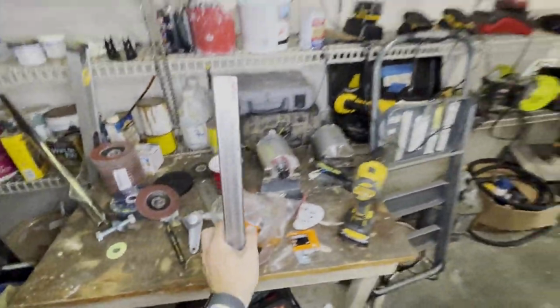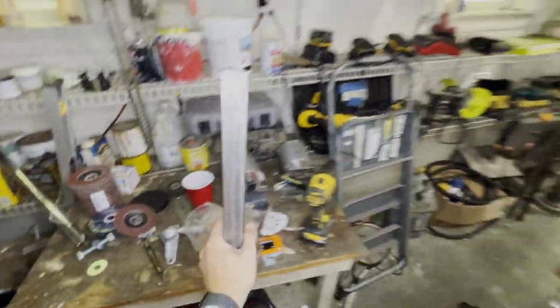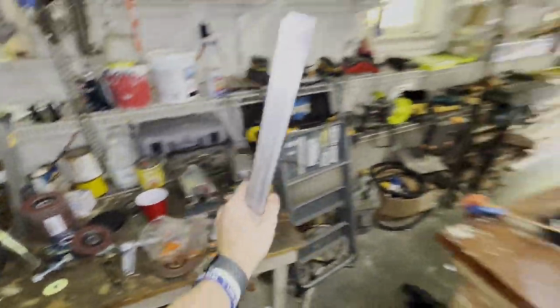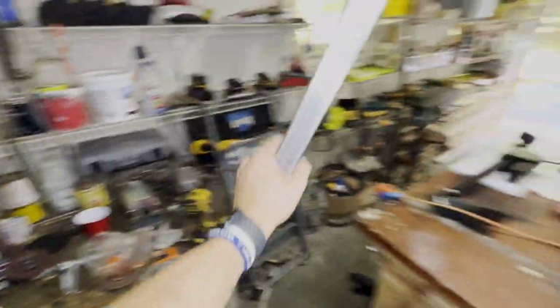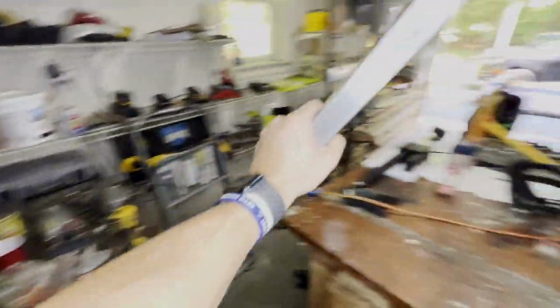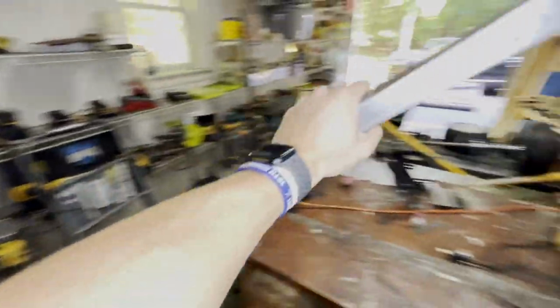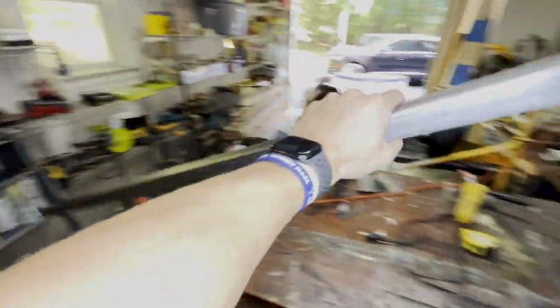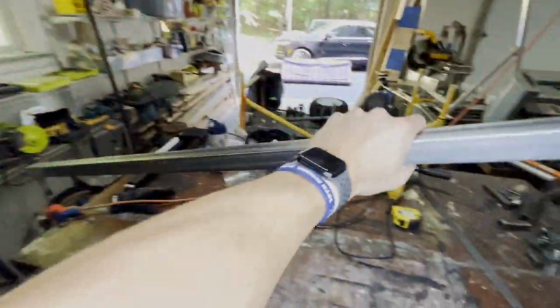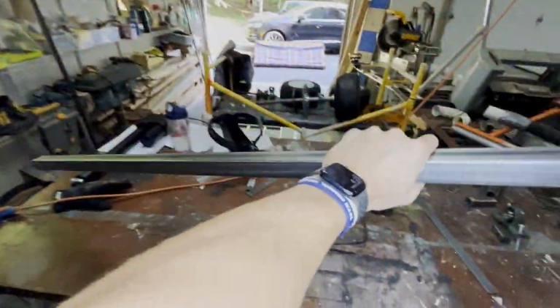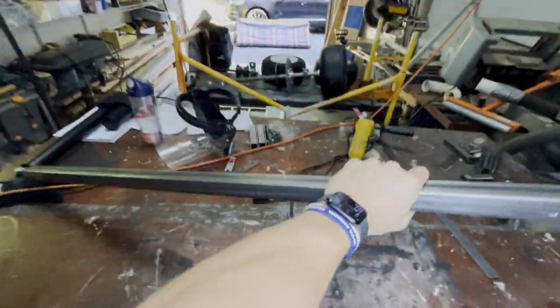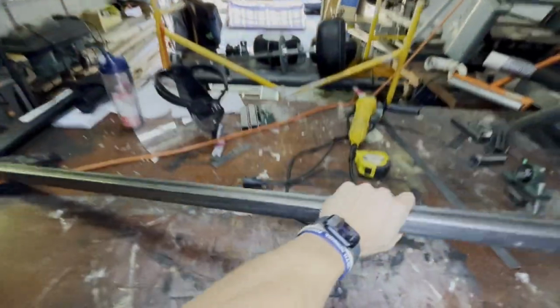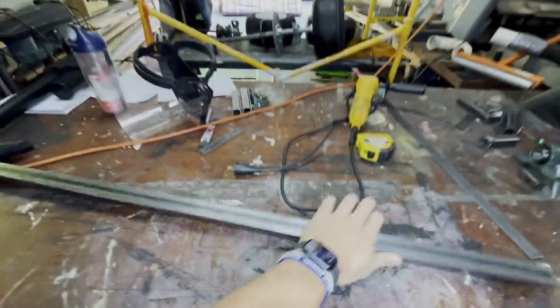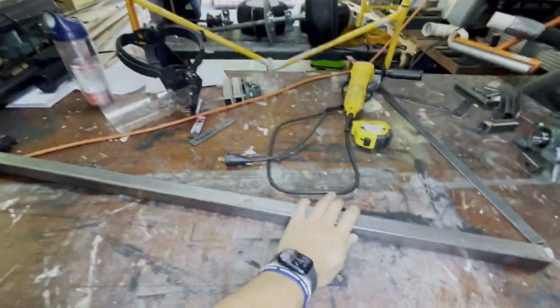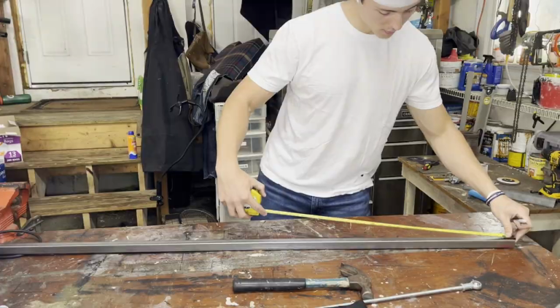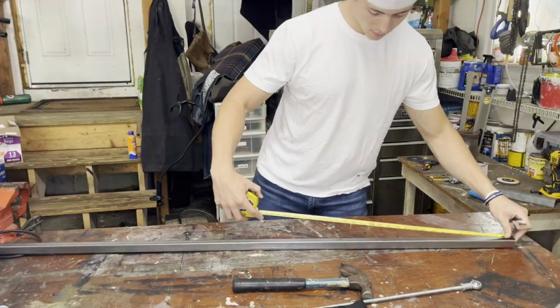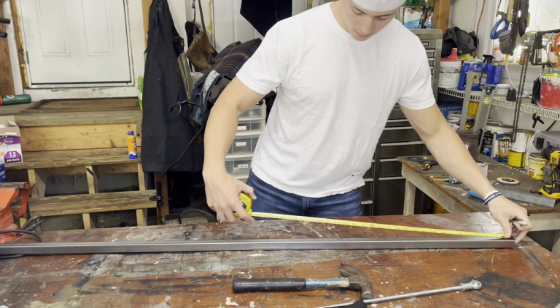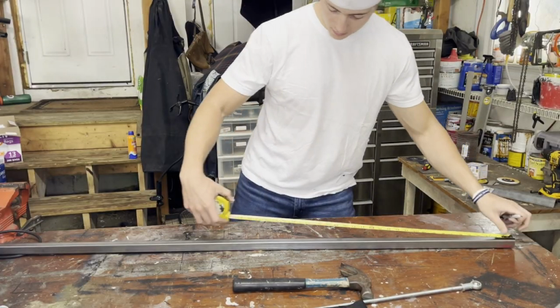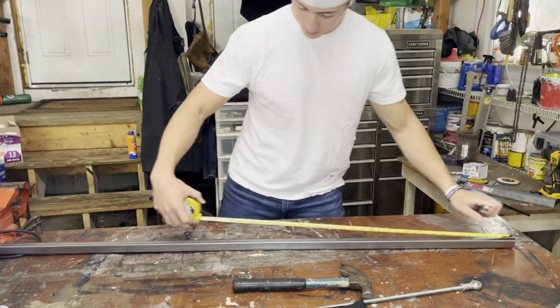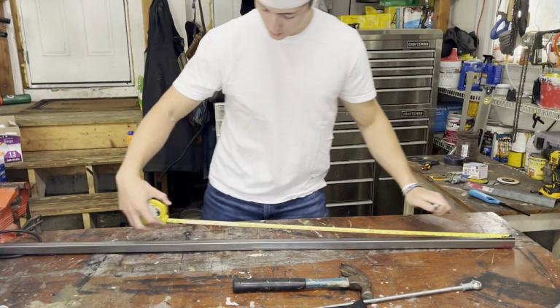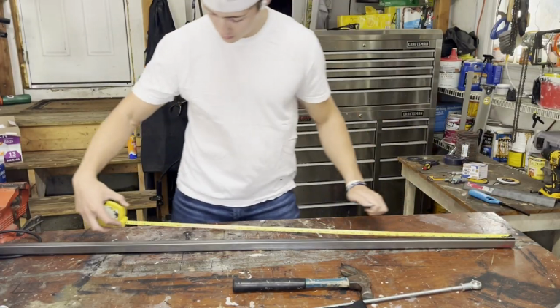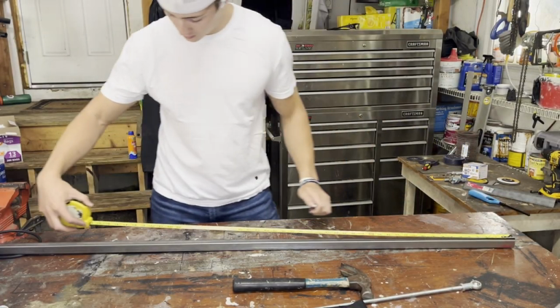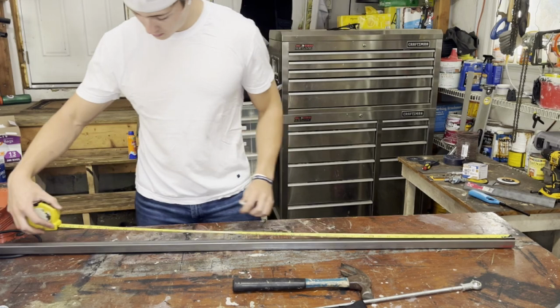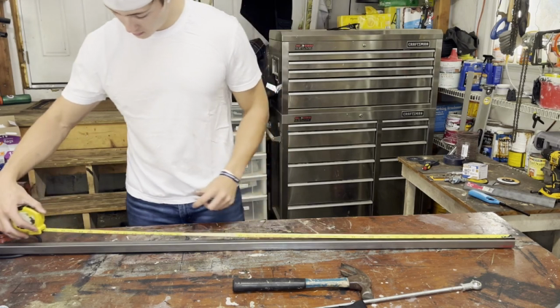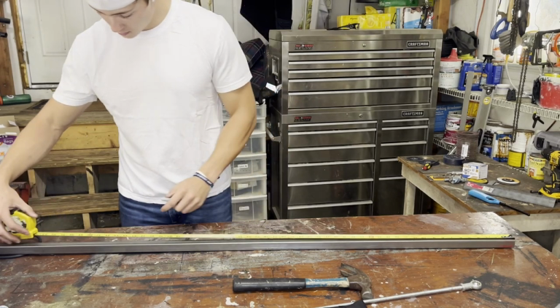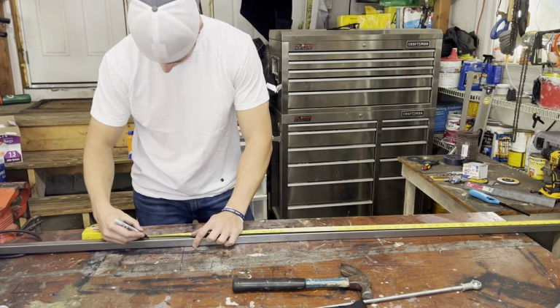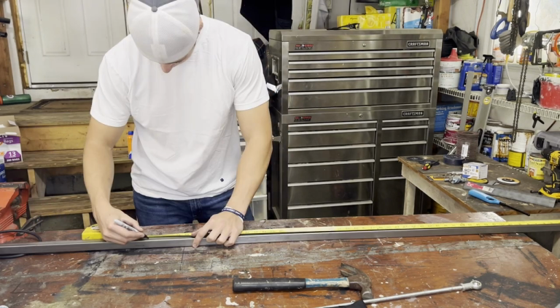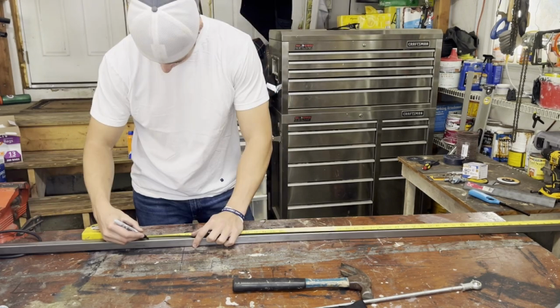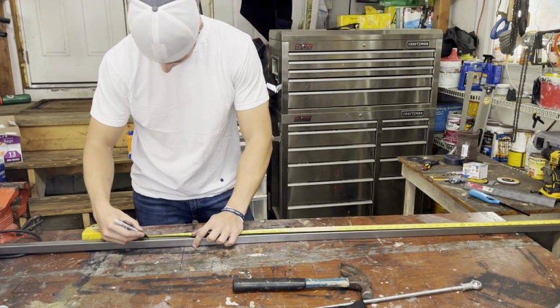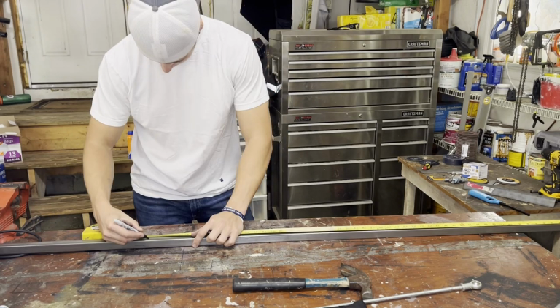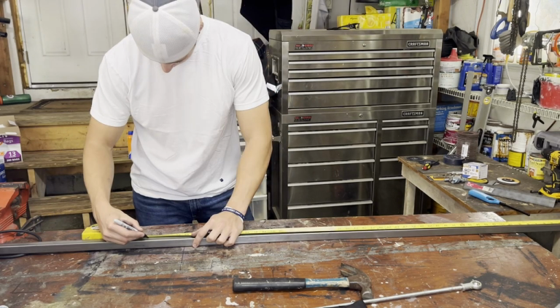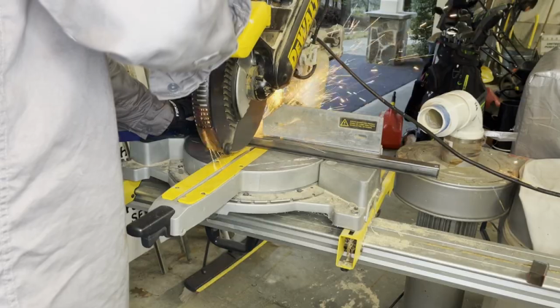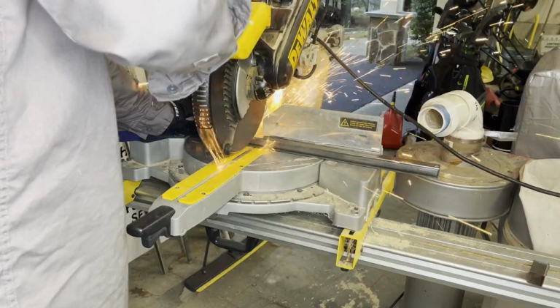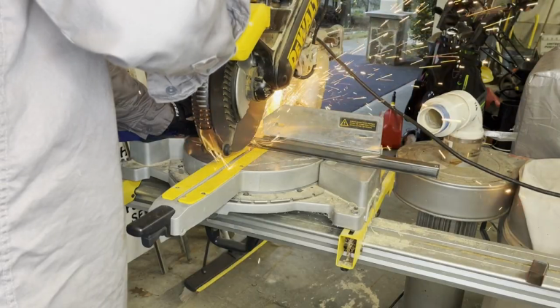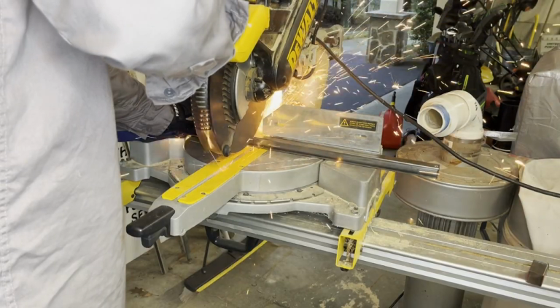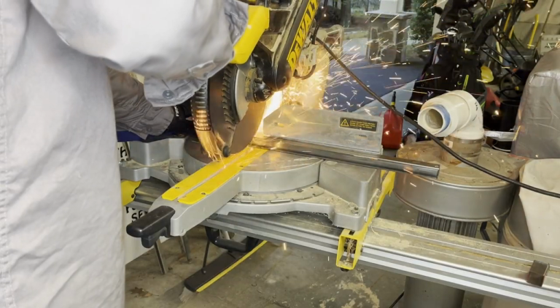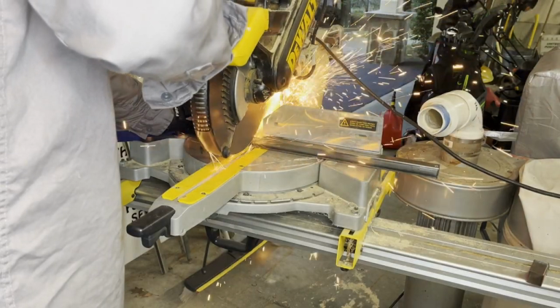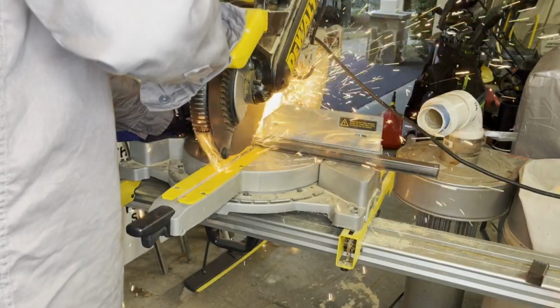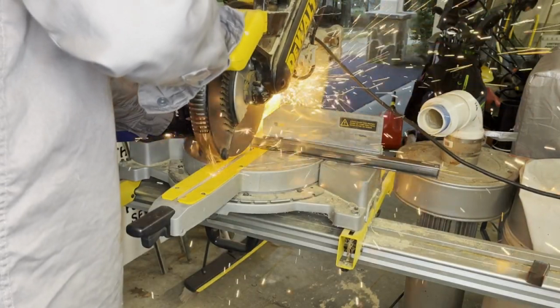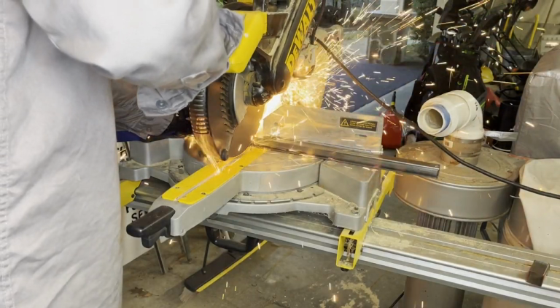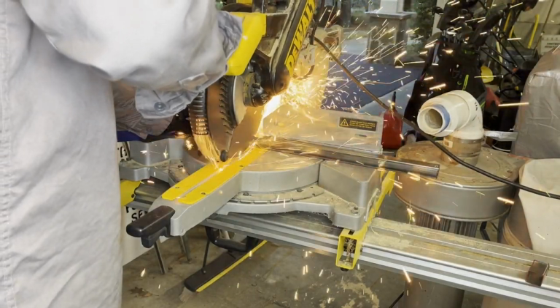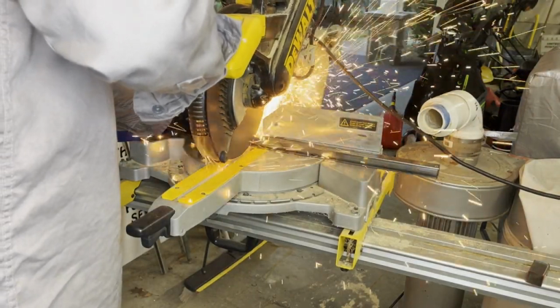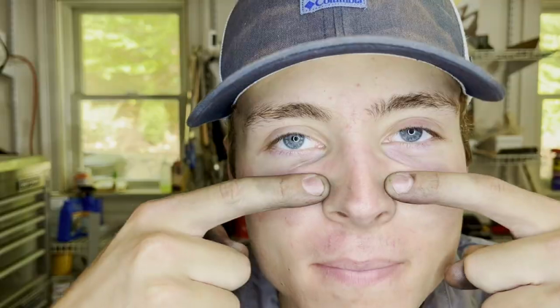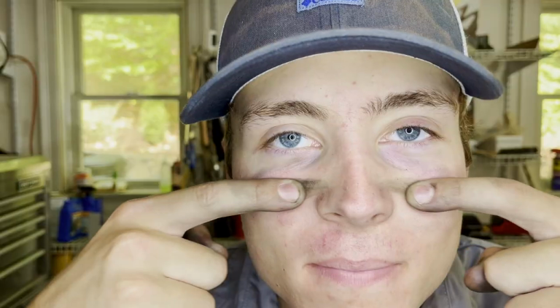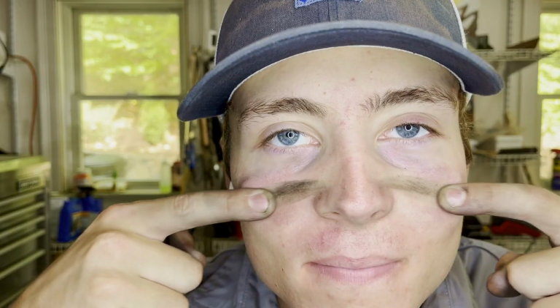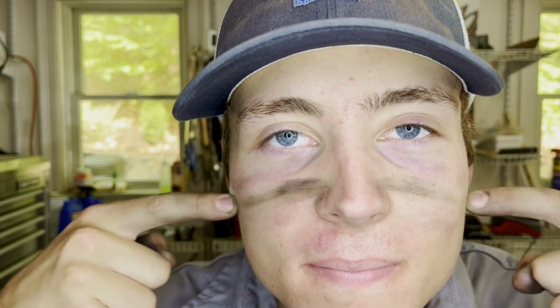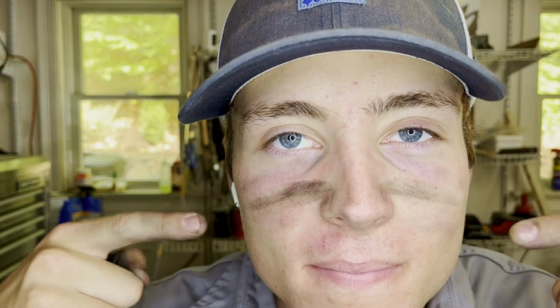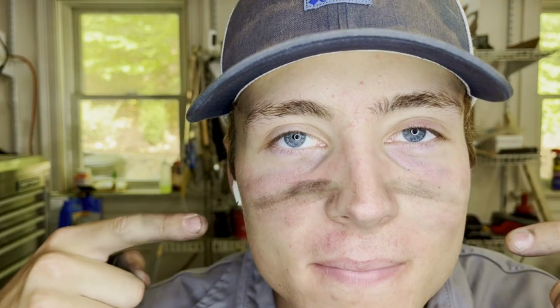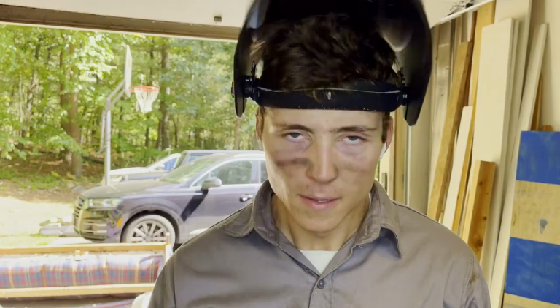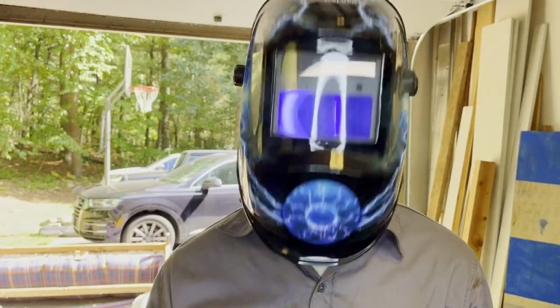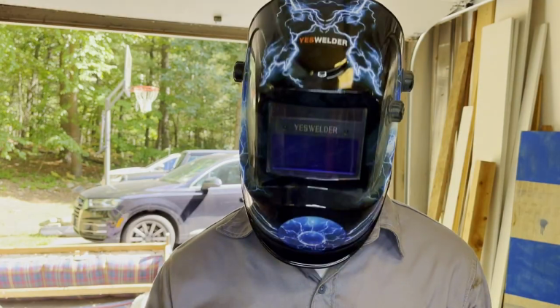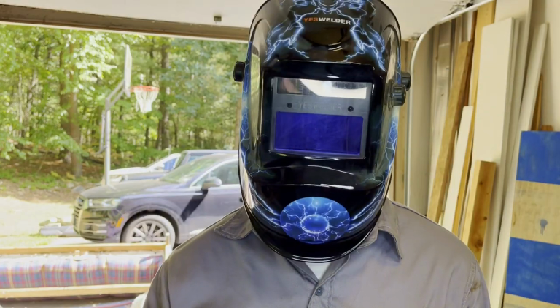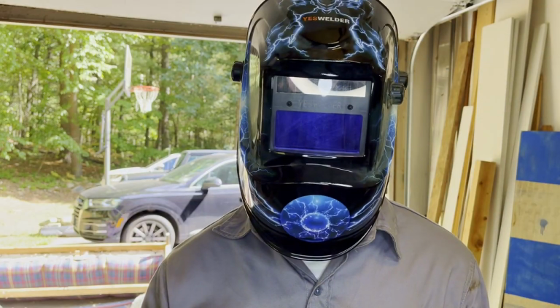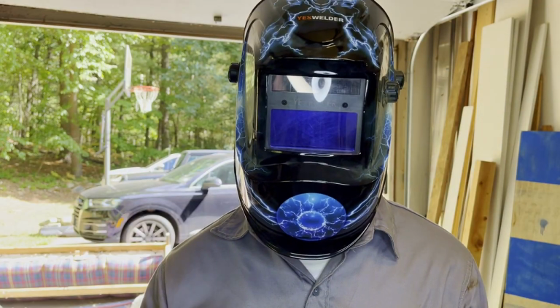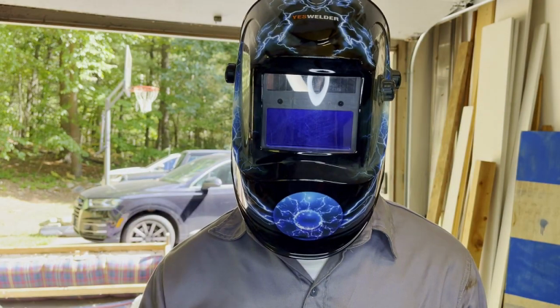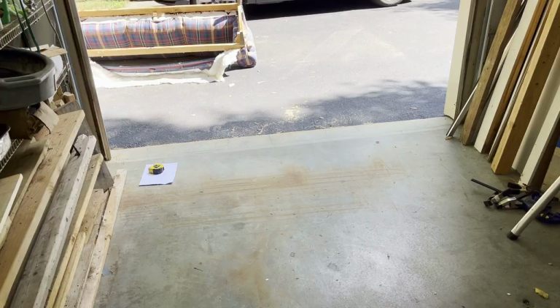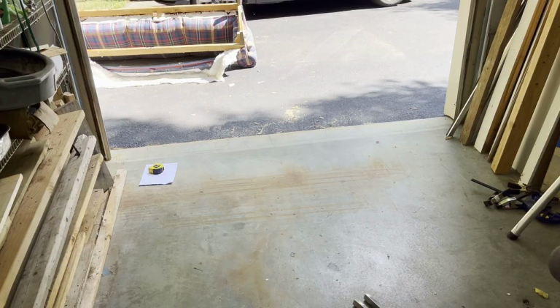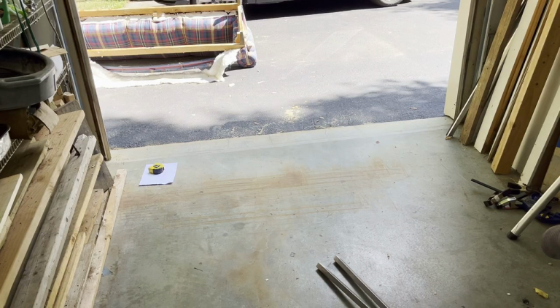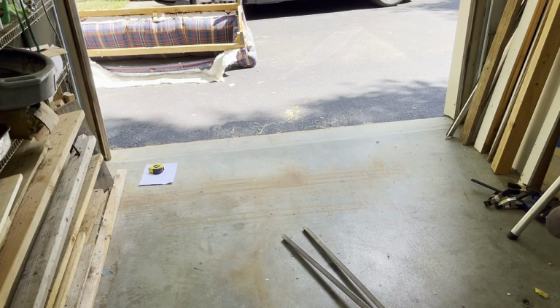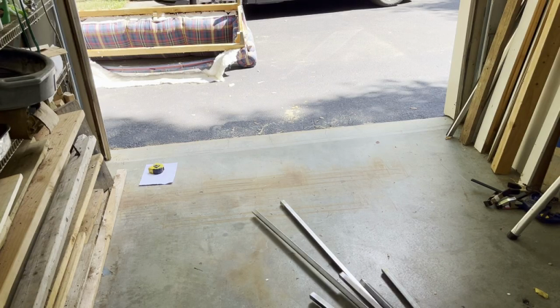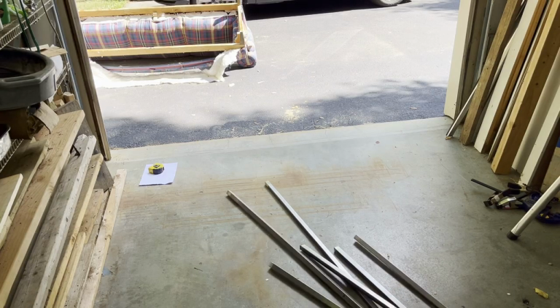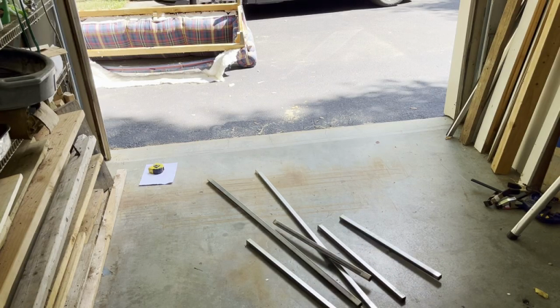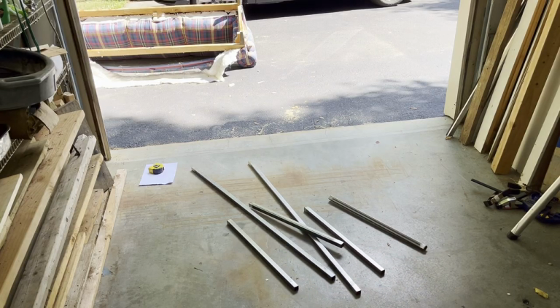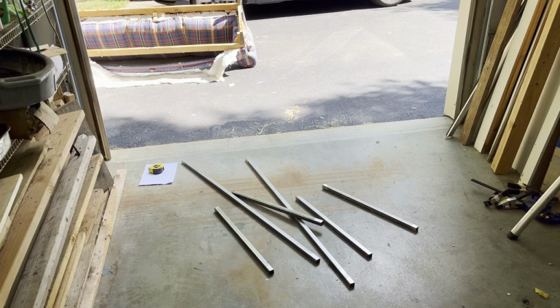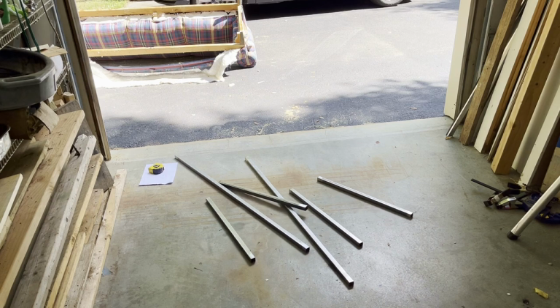The first thing I had to build is the frame. I built the frame using one-inch steel tubing — about $400 worth of one-inch steel tubing.